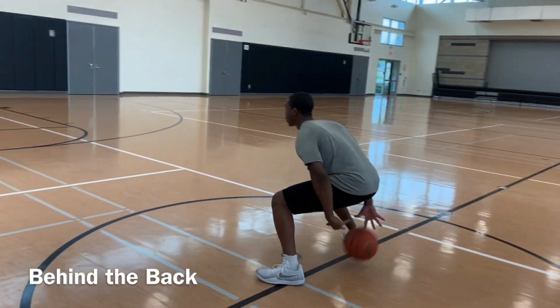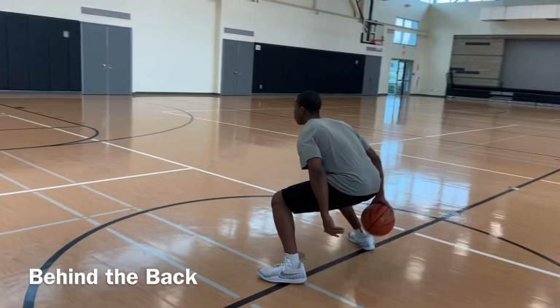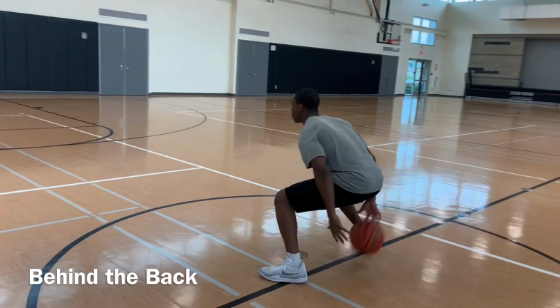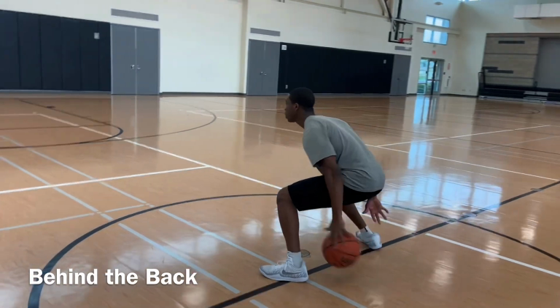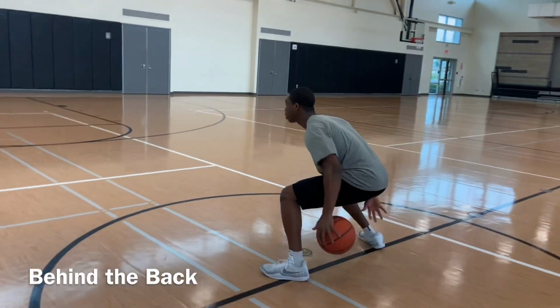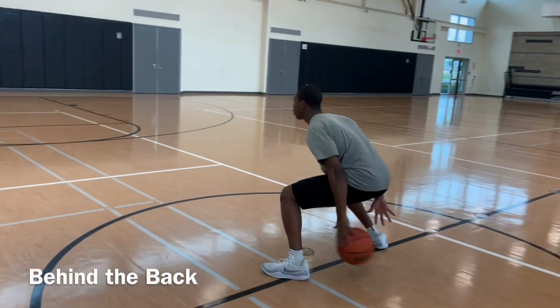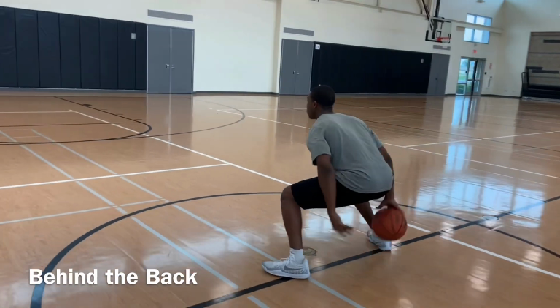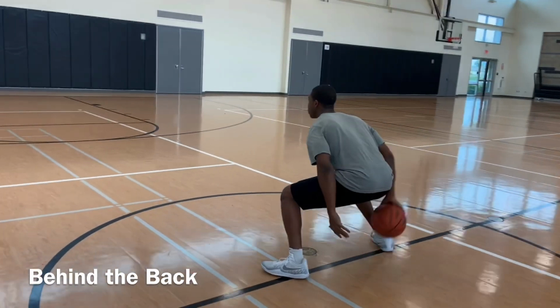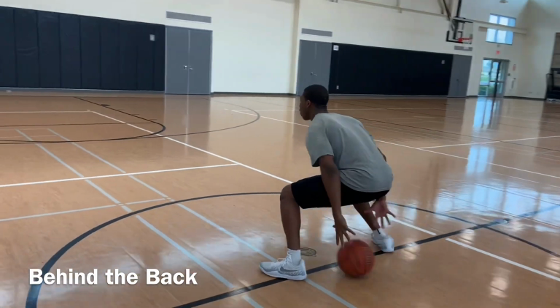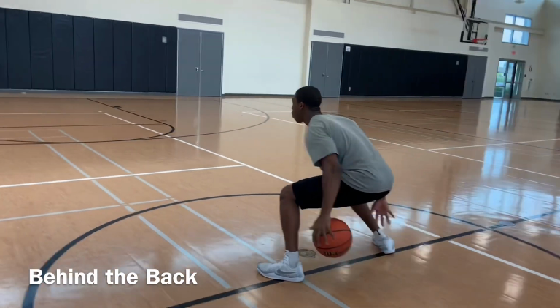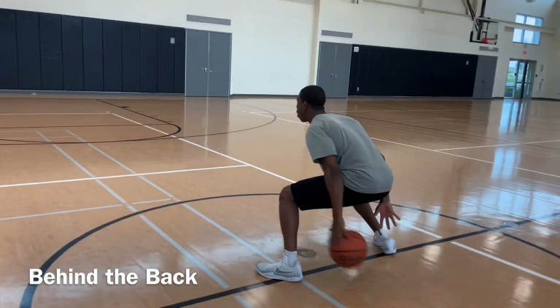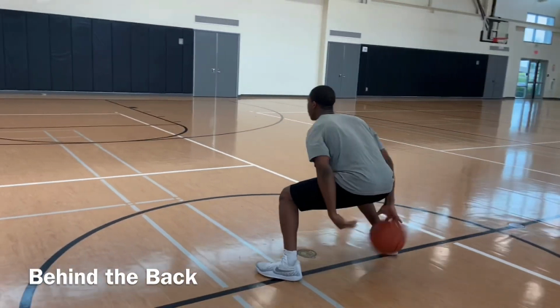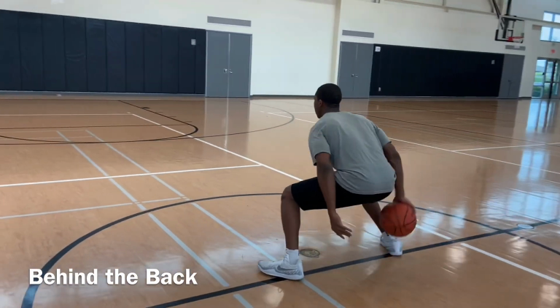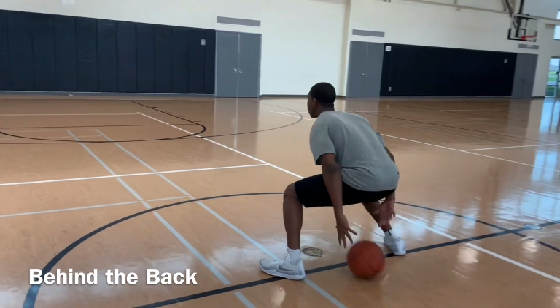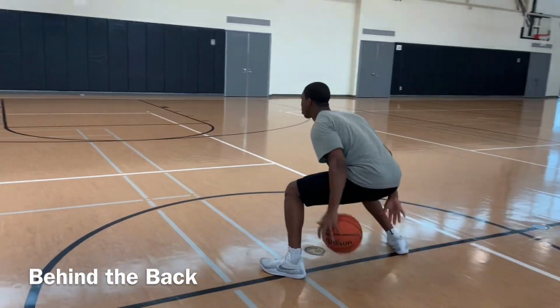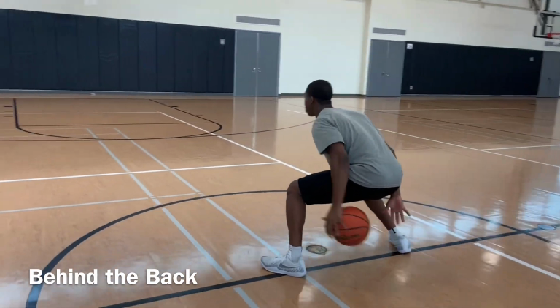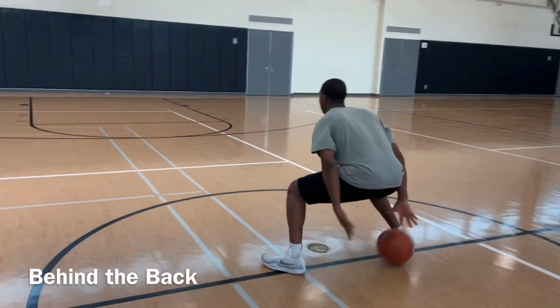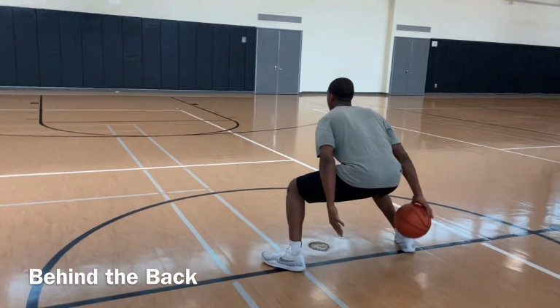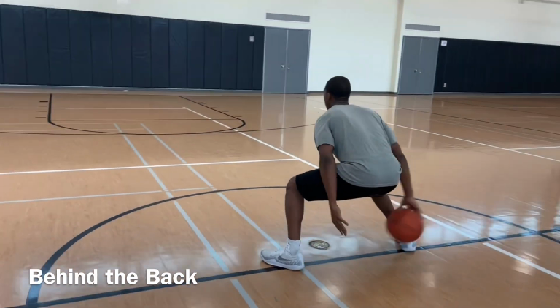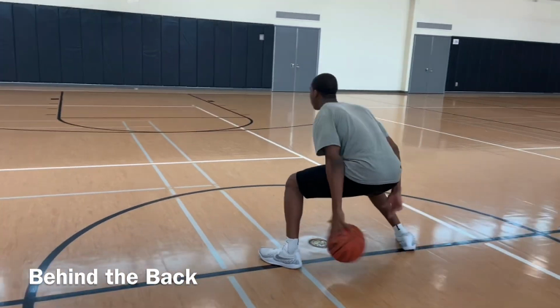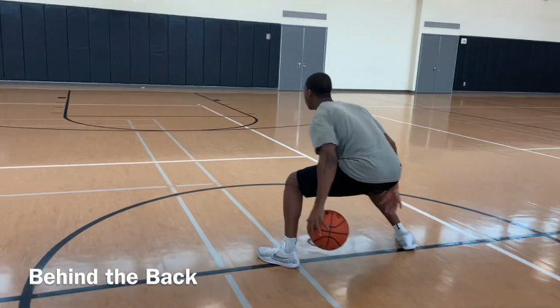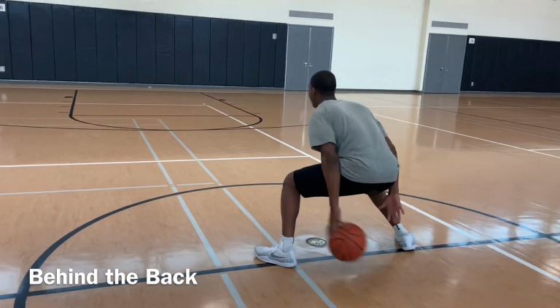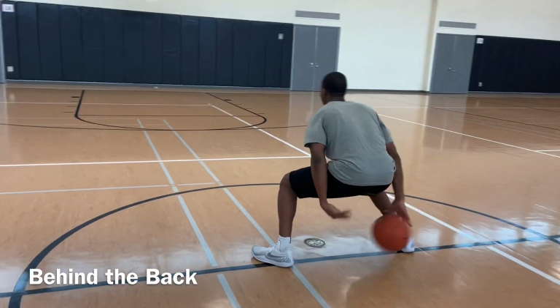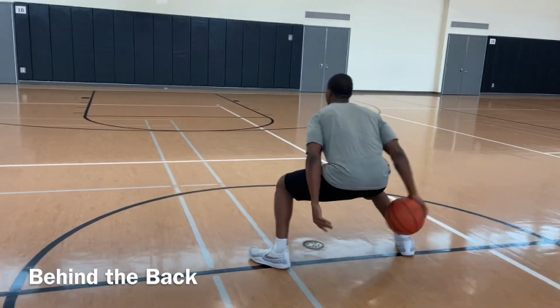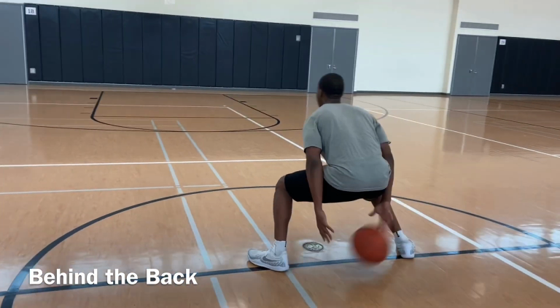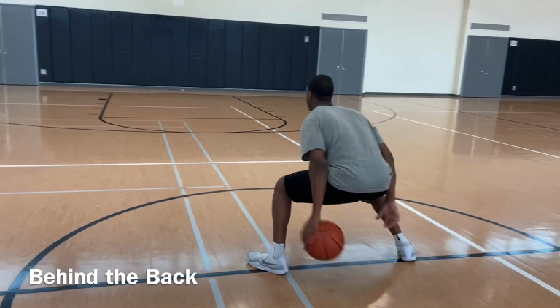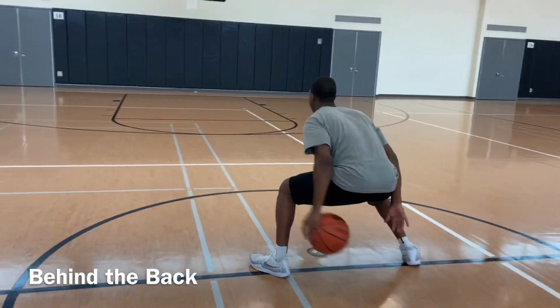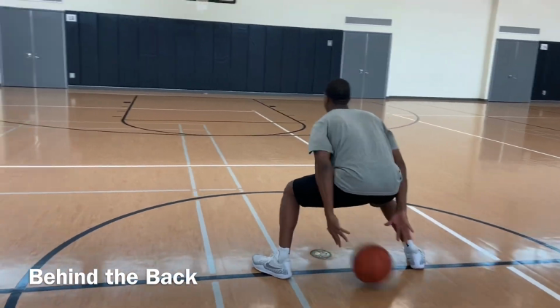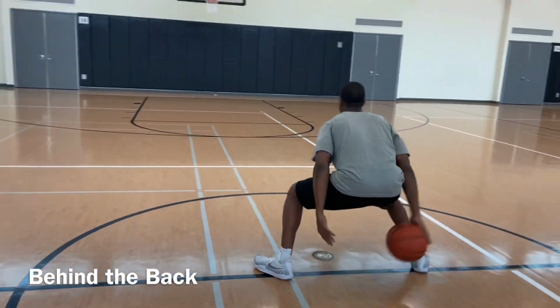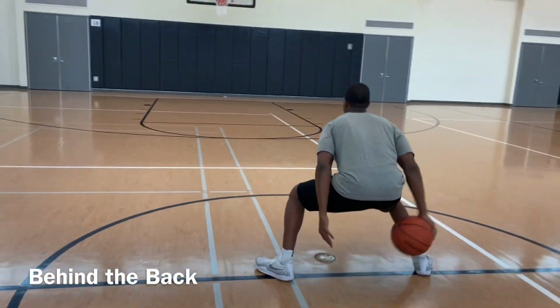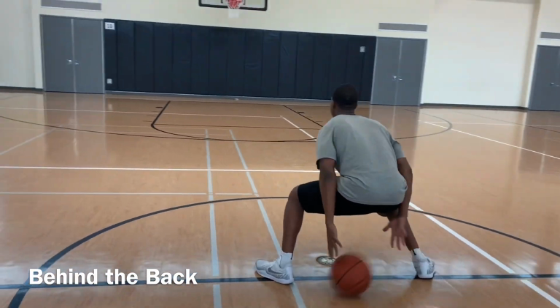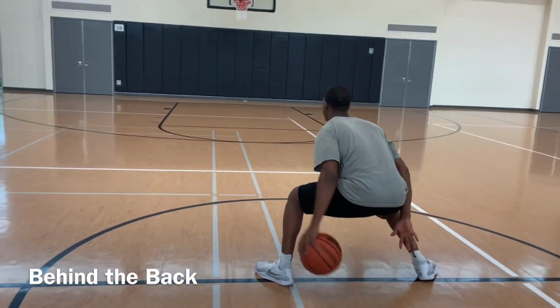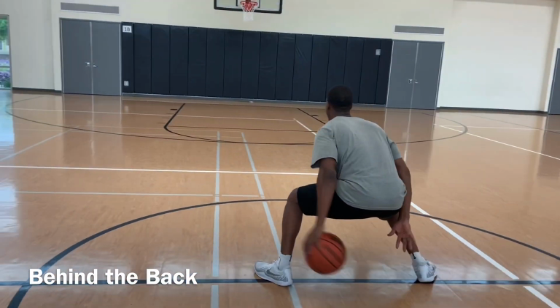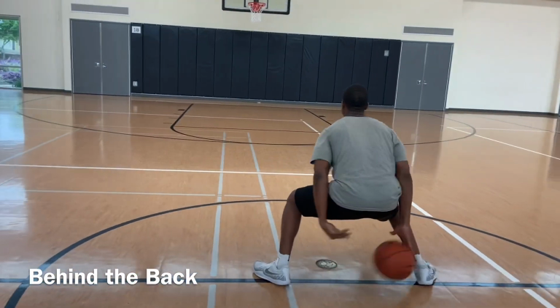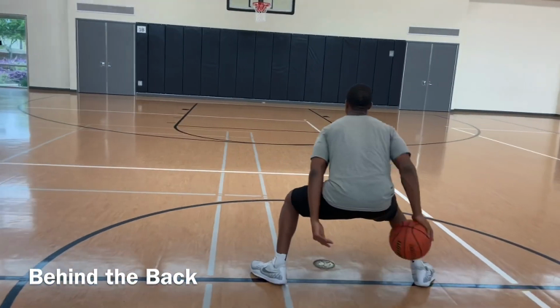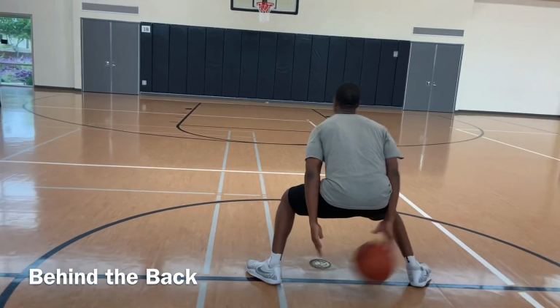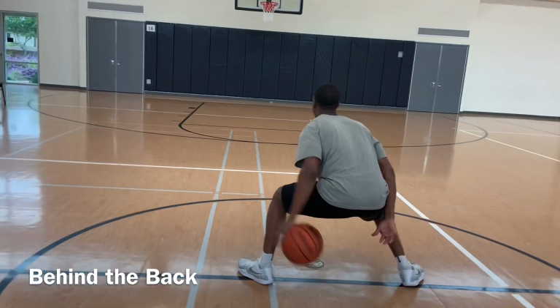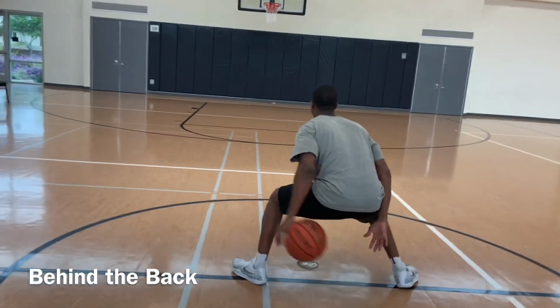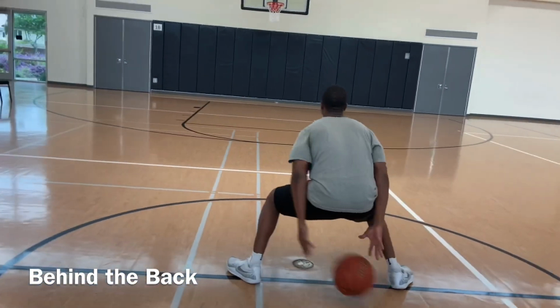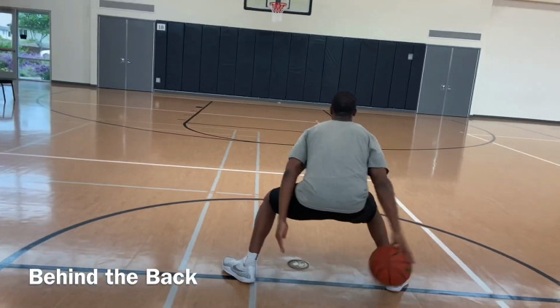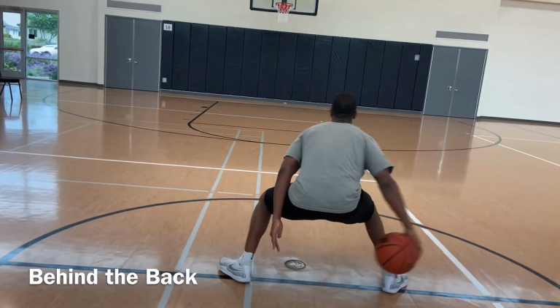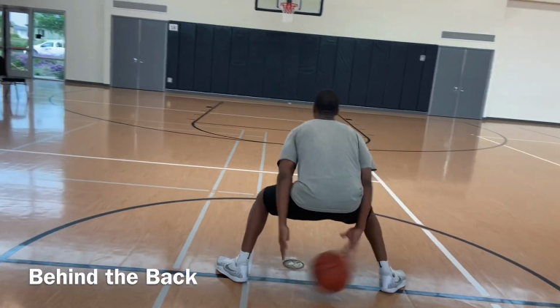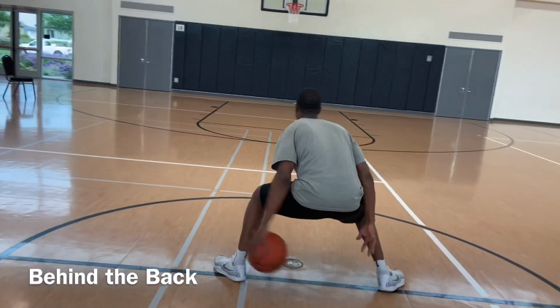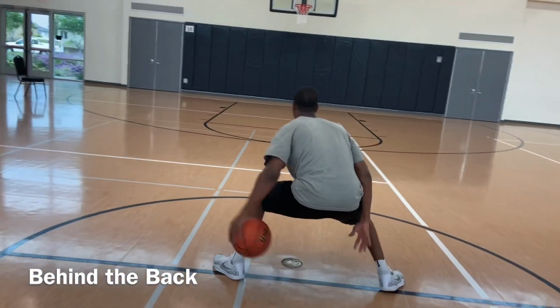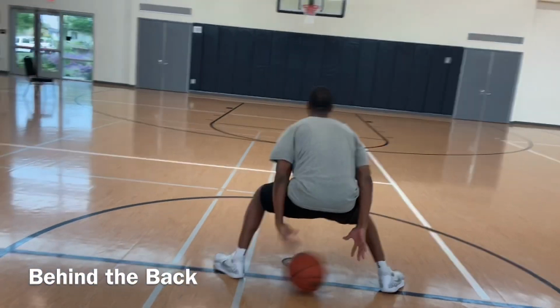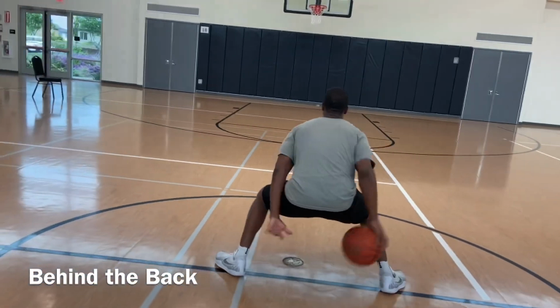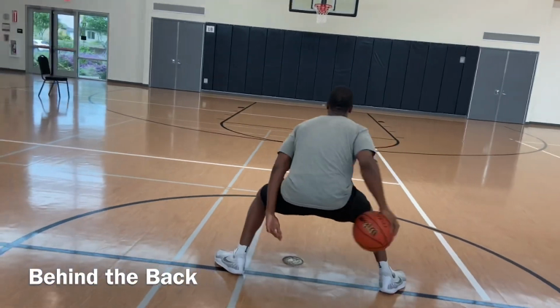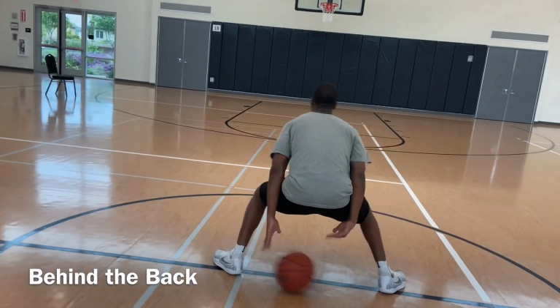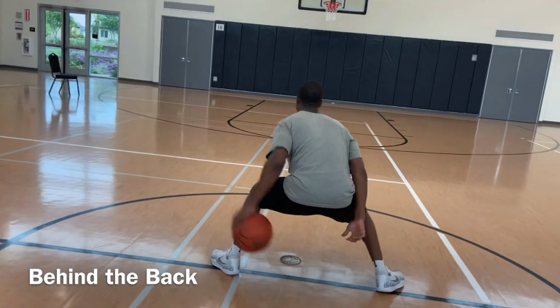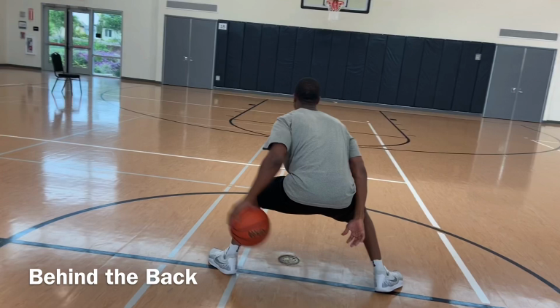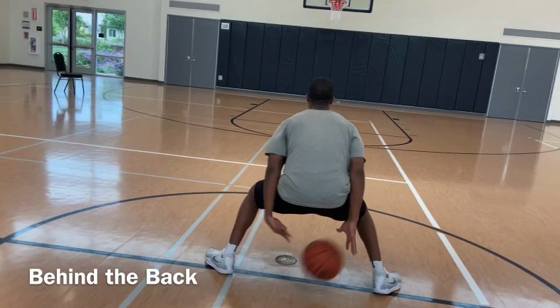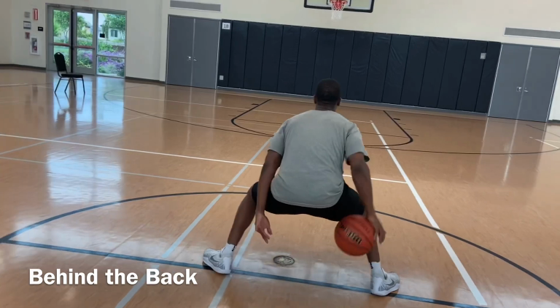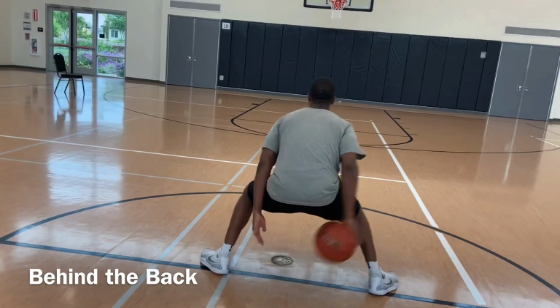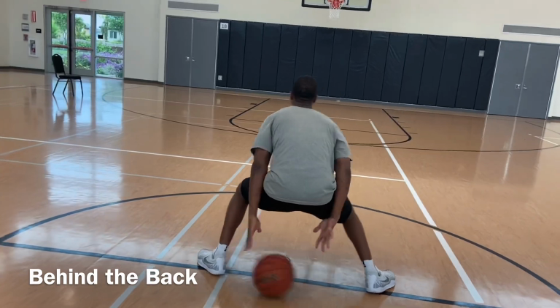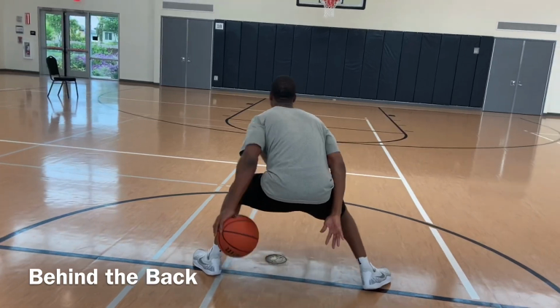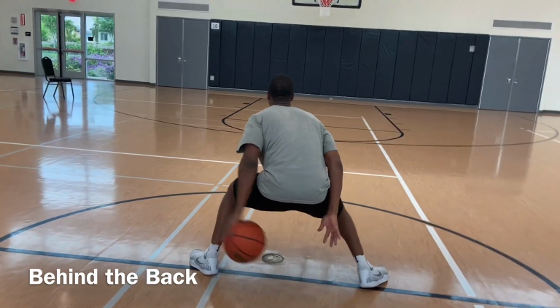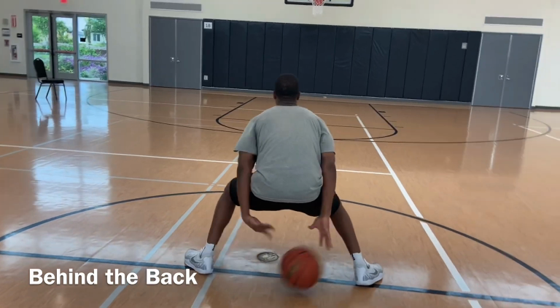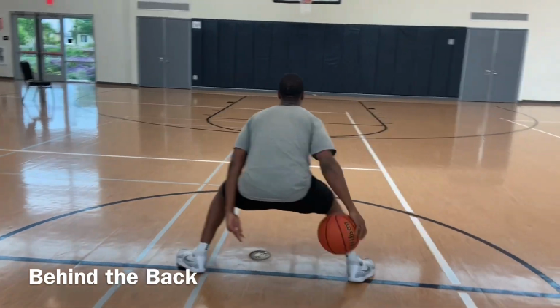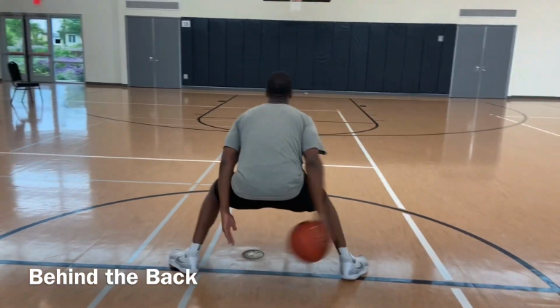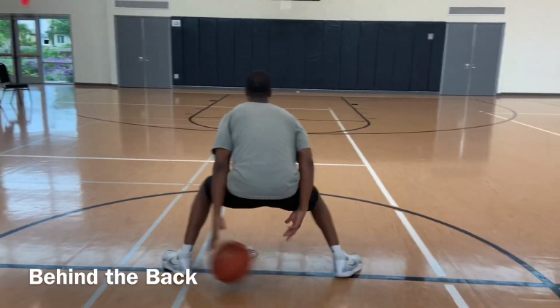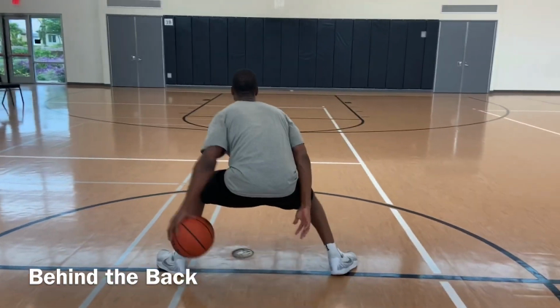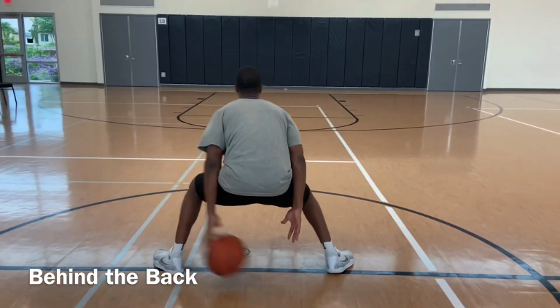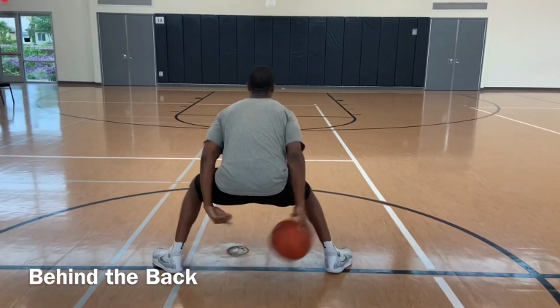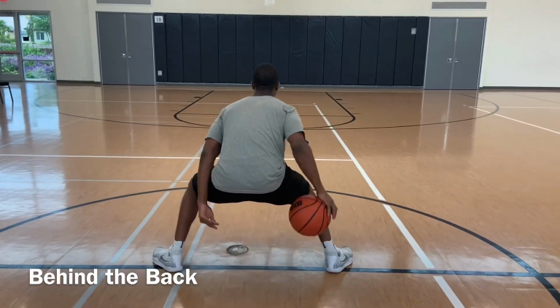The next move is going to start walking. Stay low, drop in, eyes up — 30 seconds.